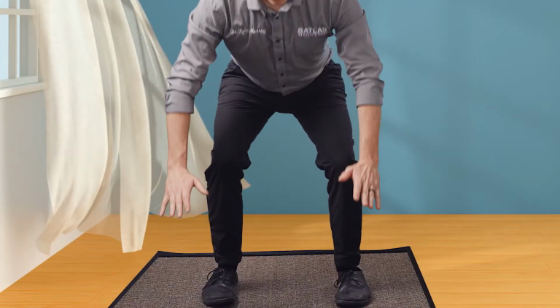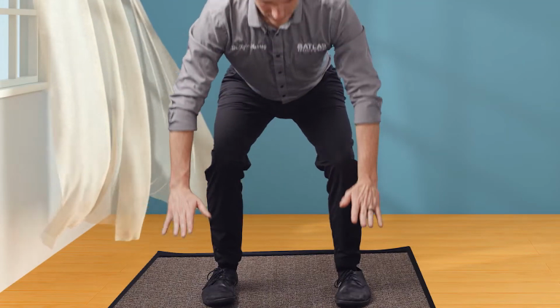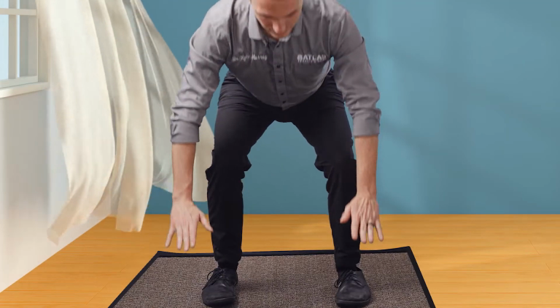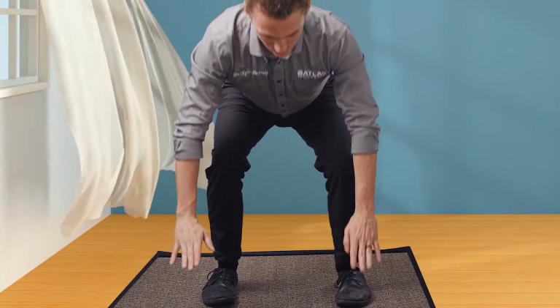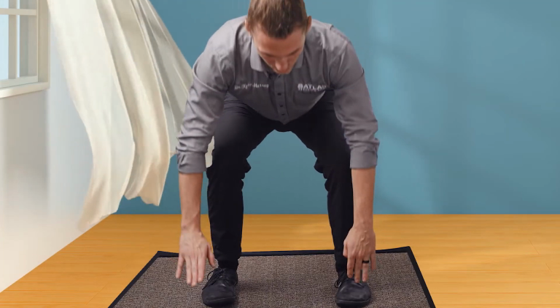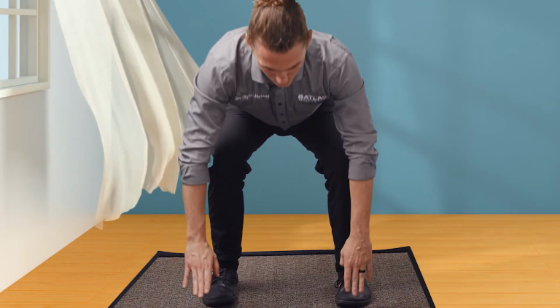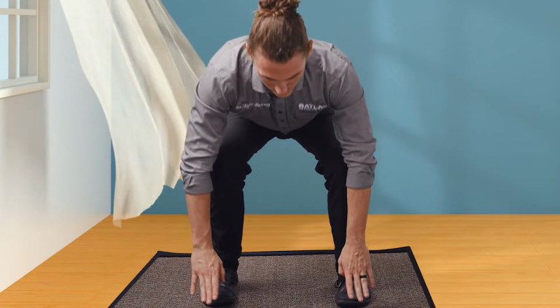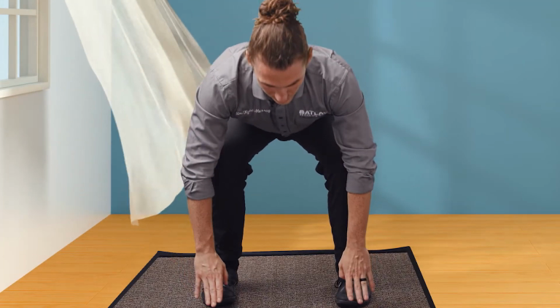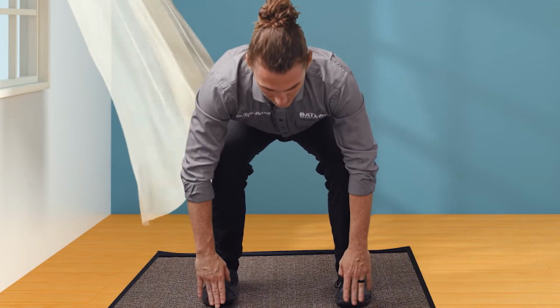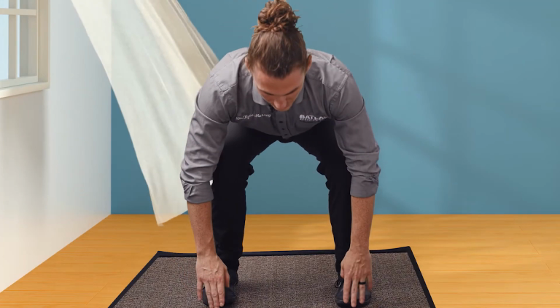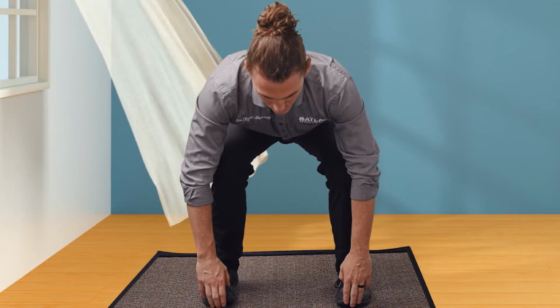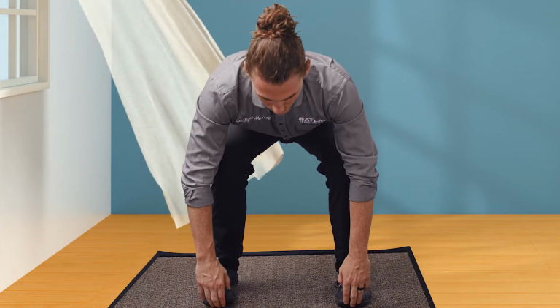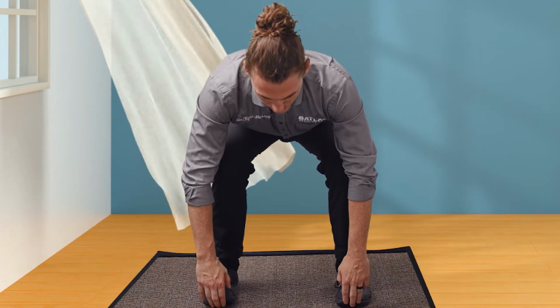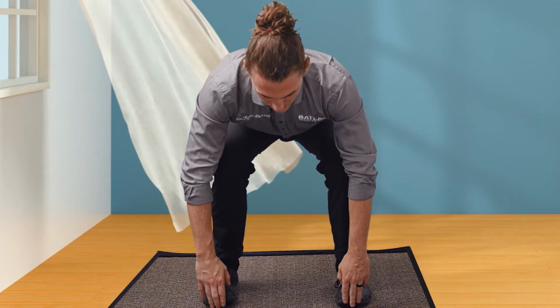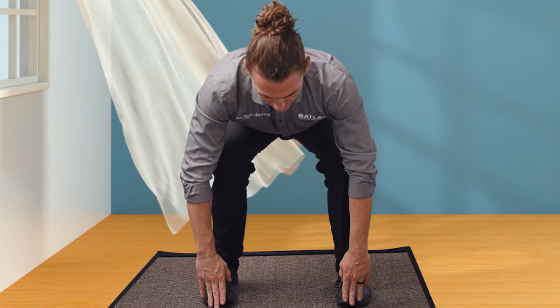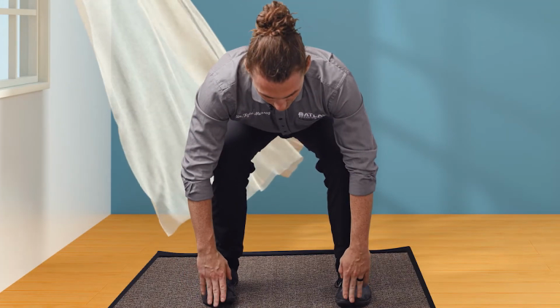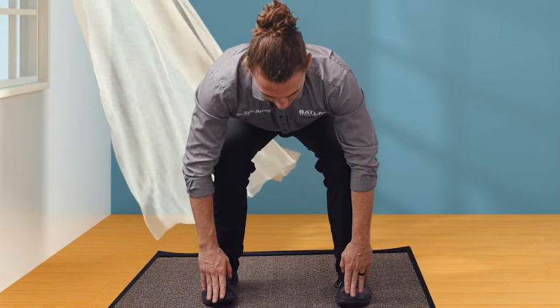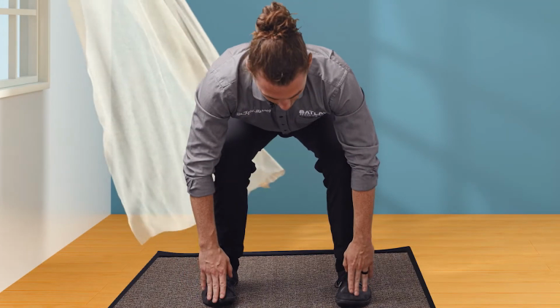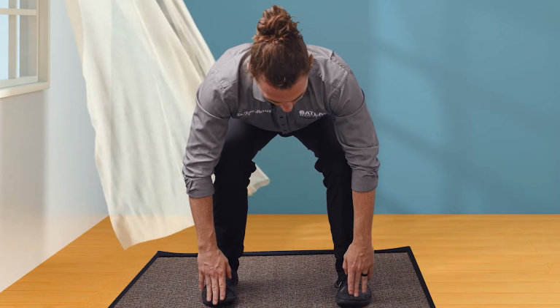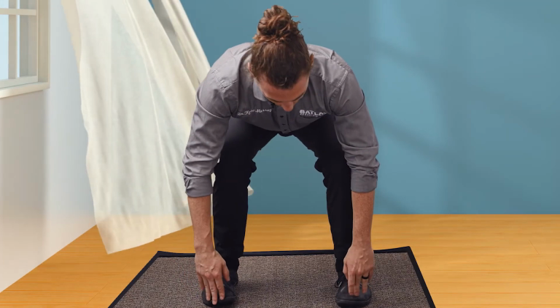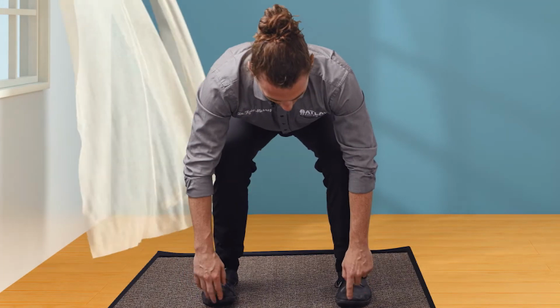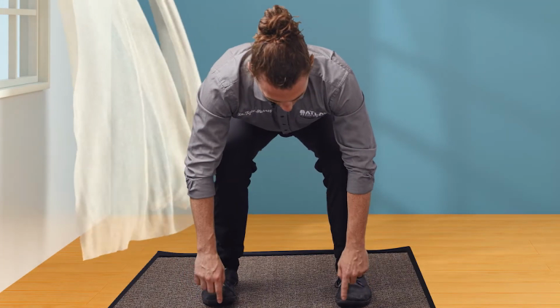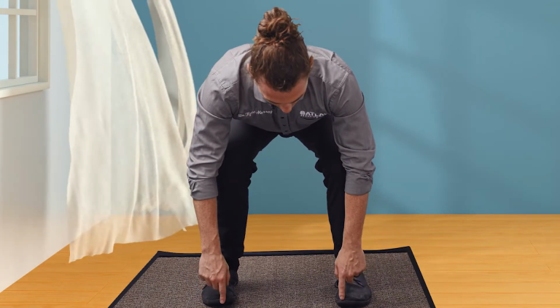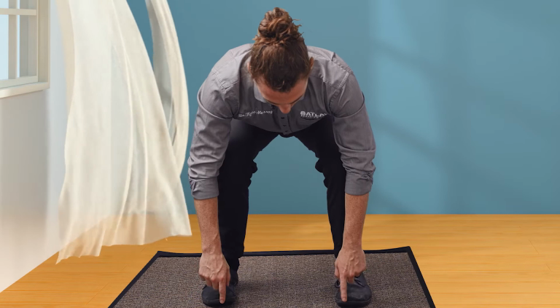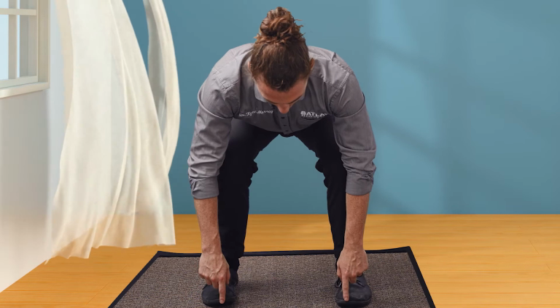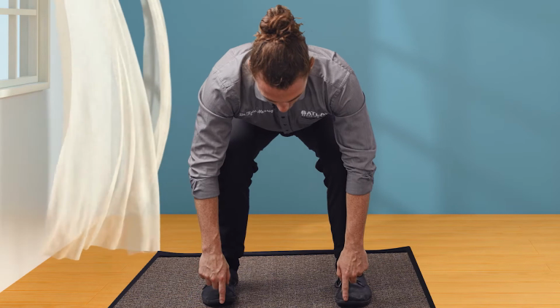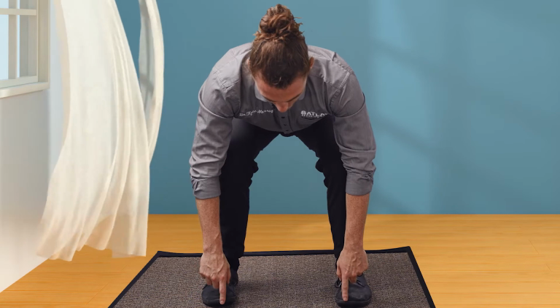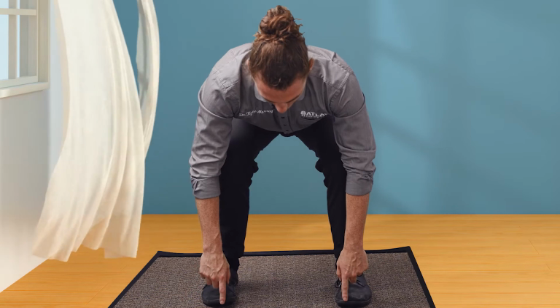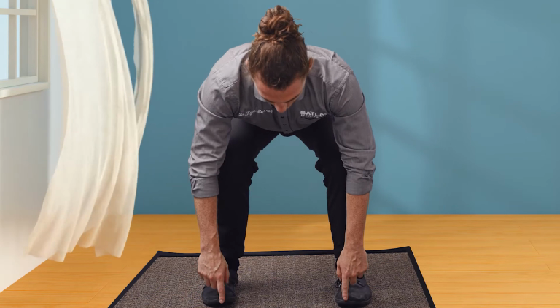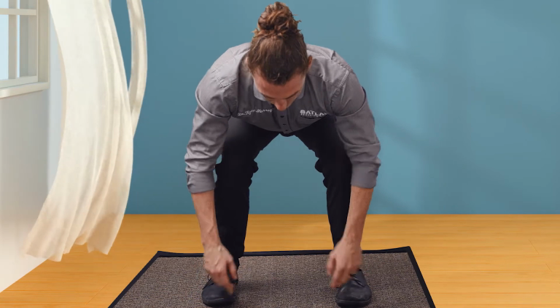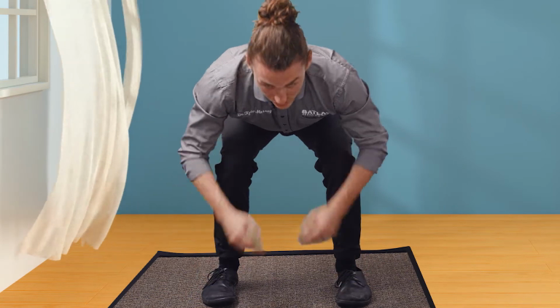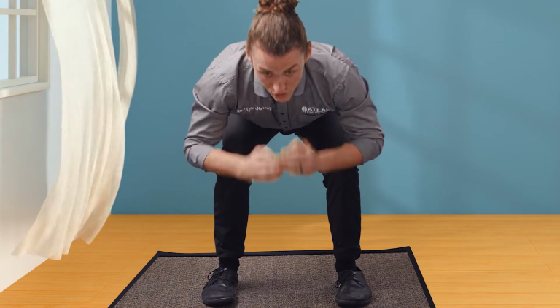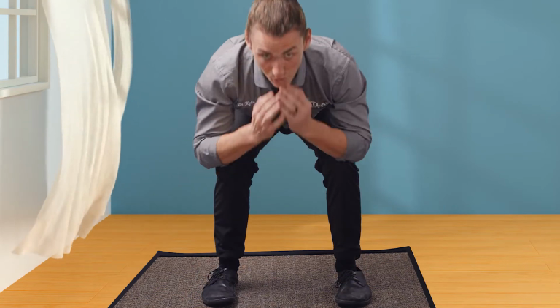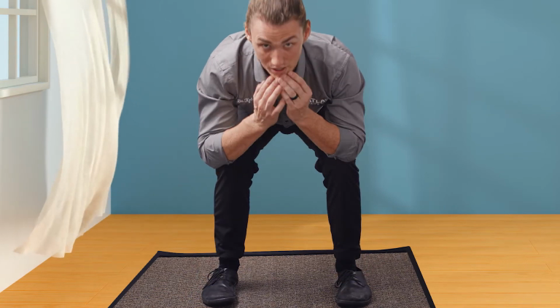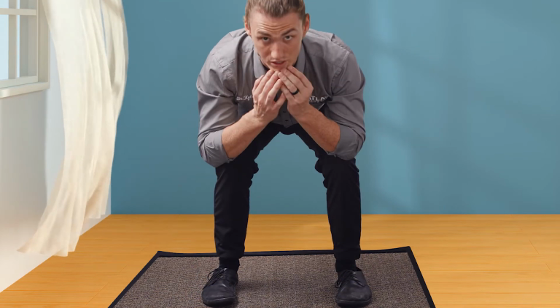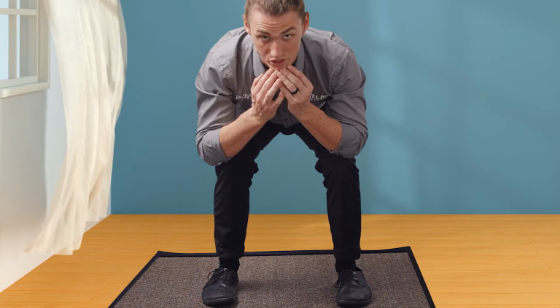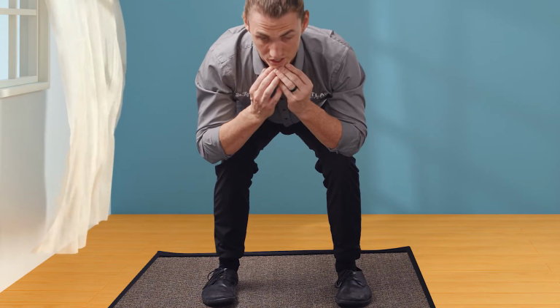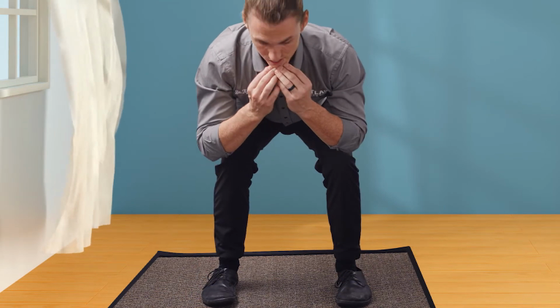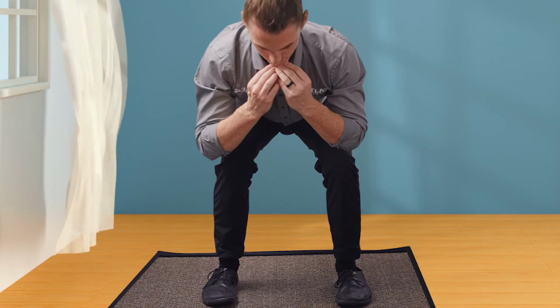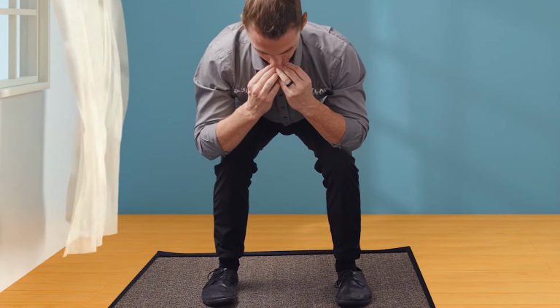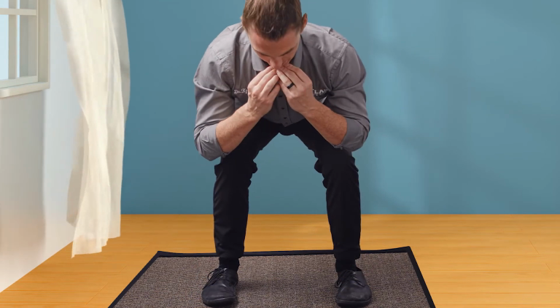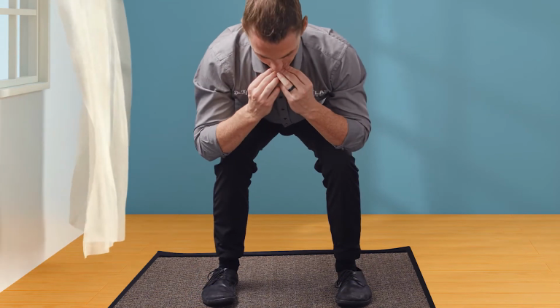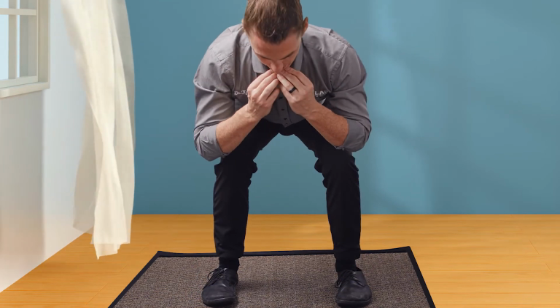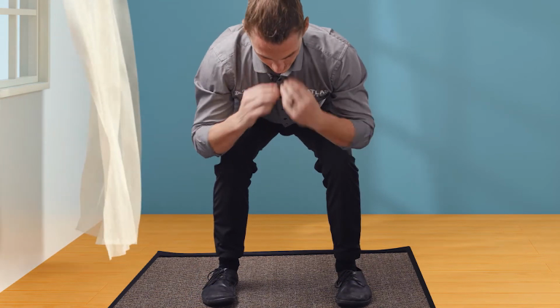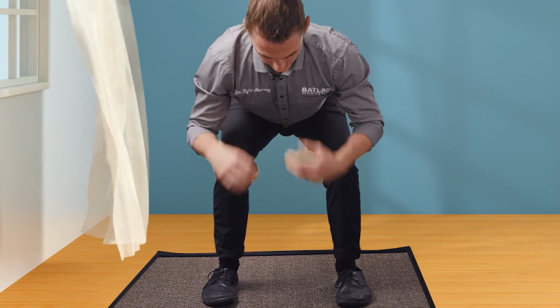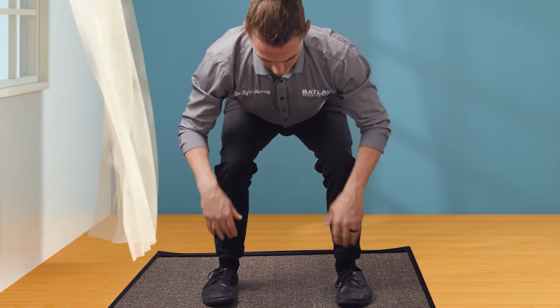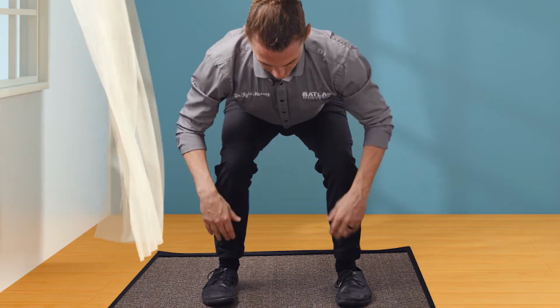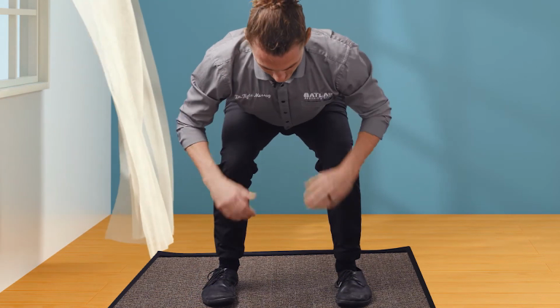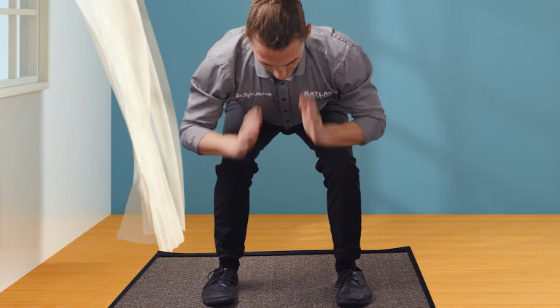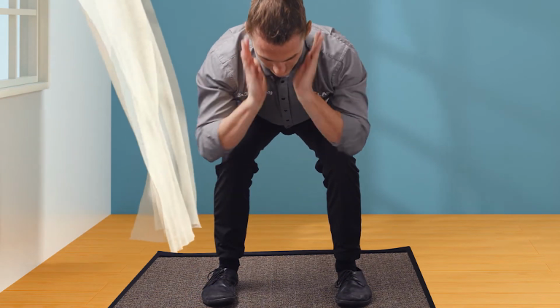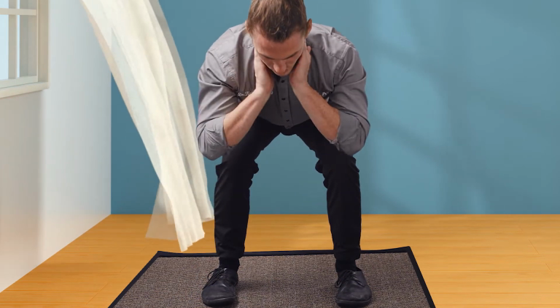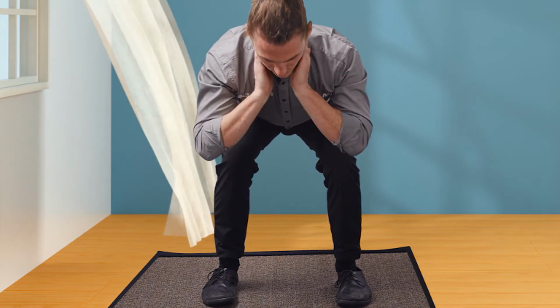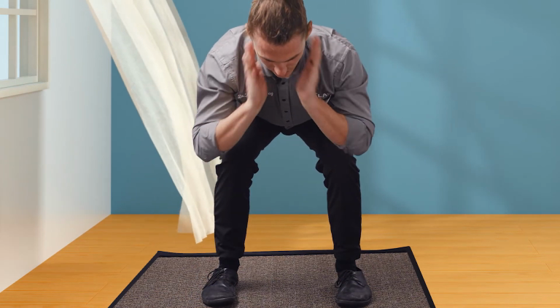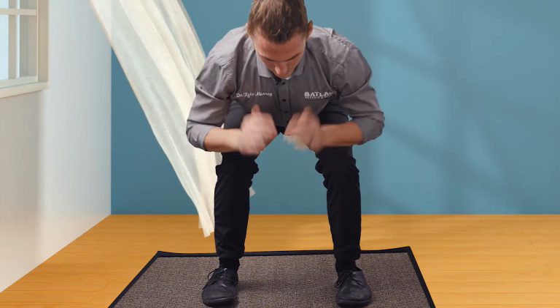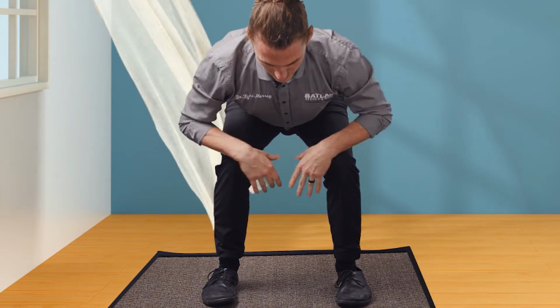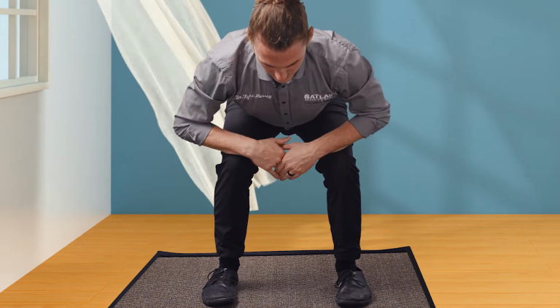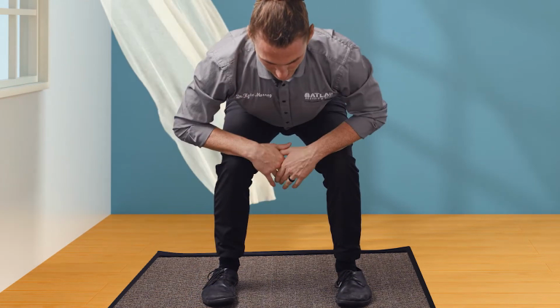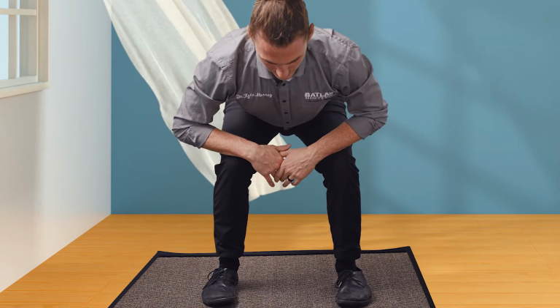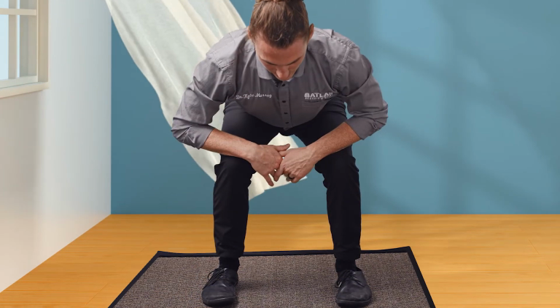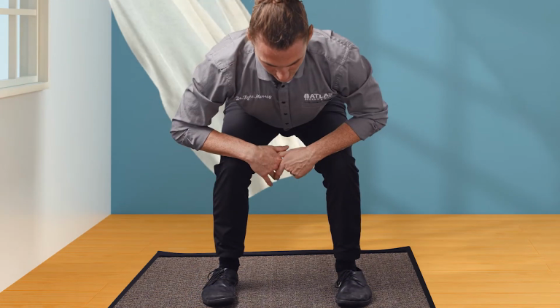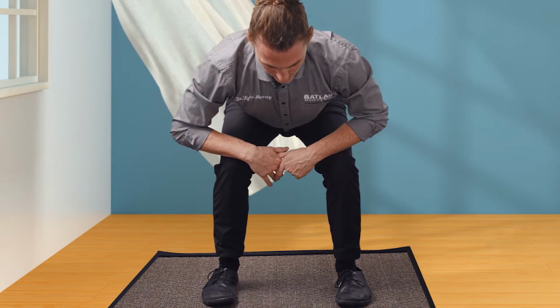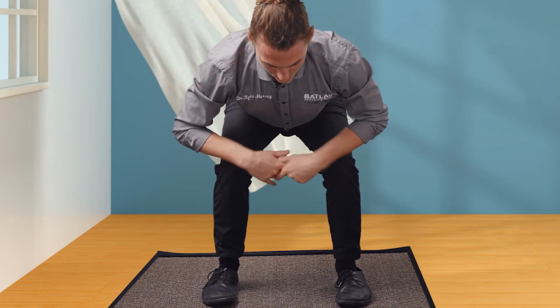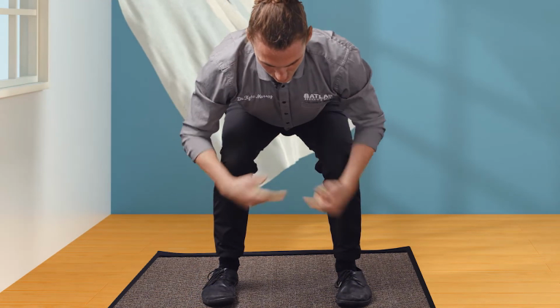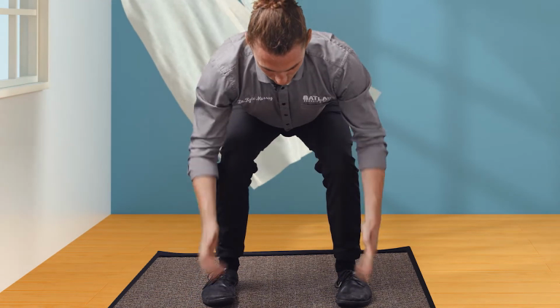You do want your feet shoulder-width apart here. As you're coming down, you want your chin slightly tucked — that's going to keep your spine nice and neutral.